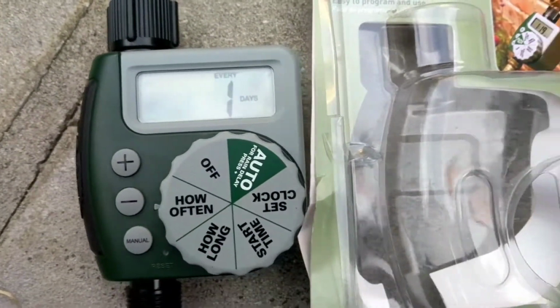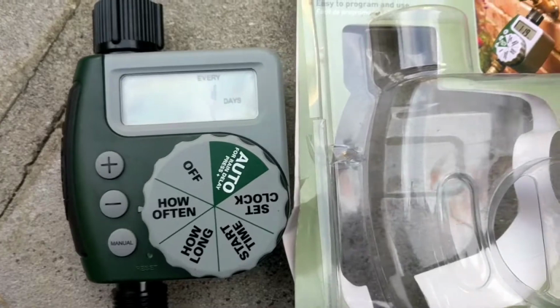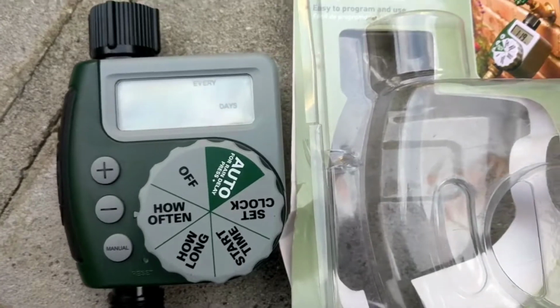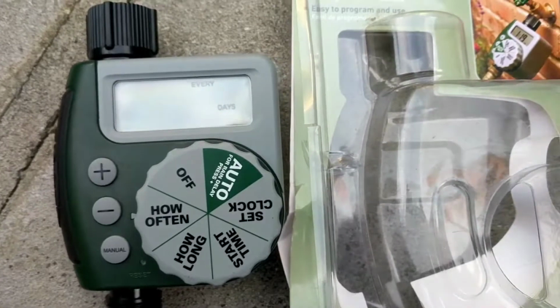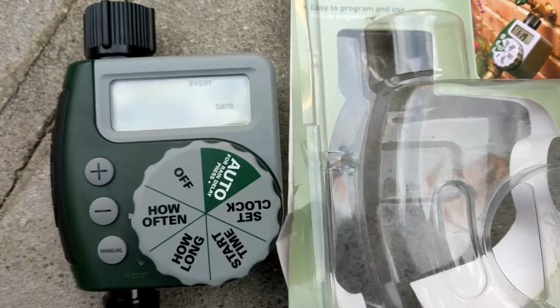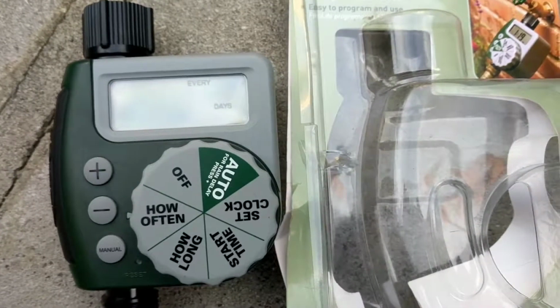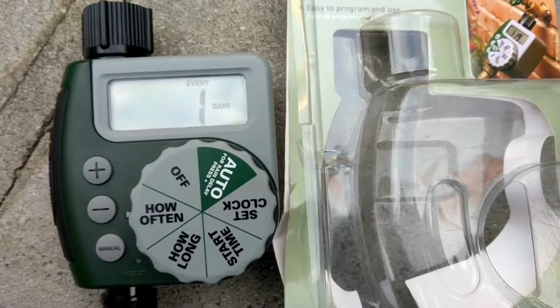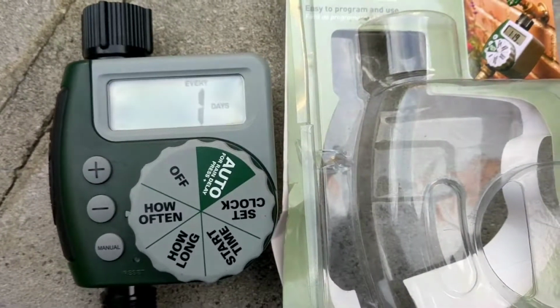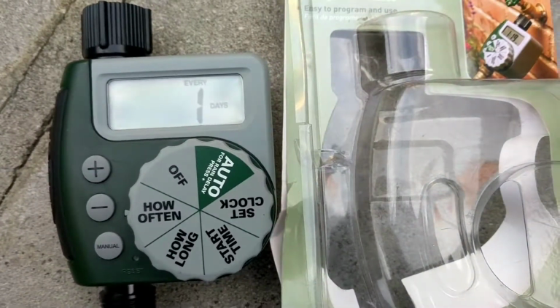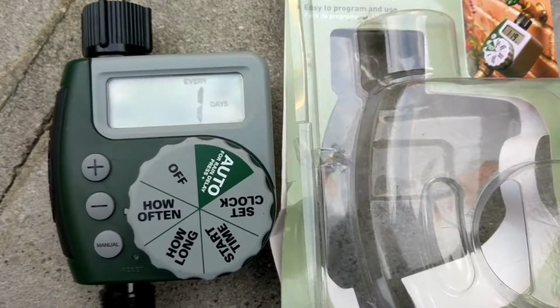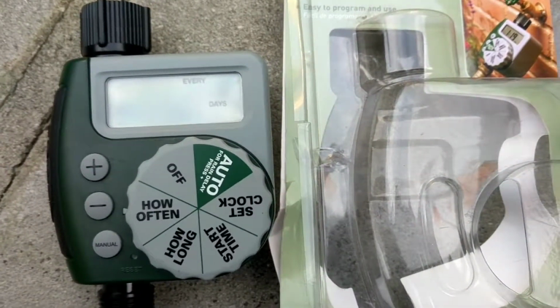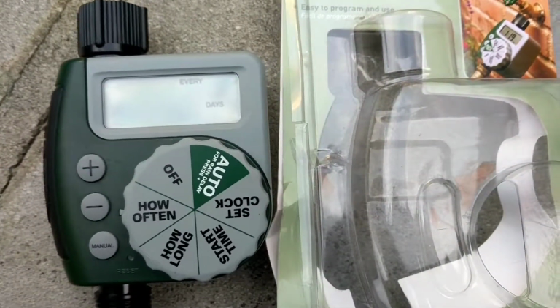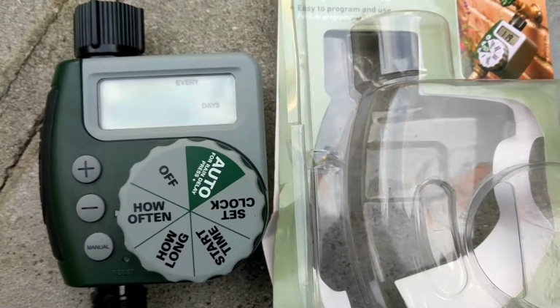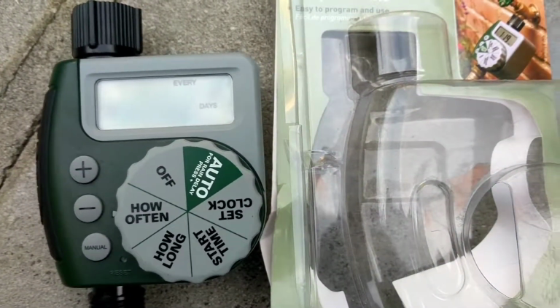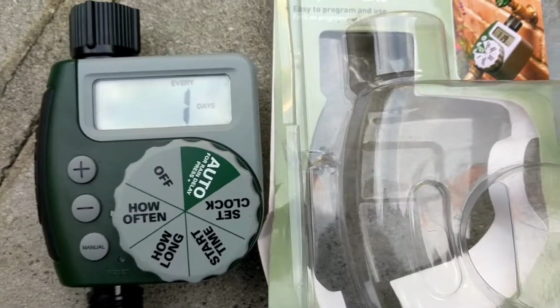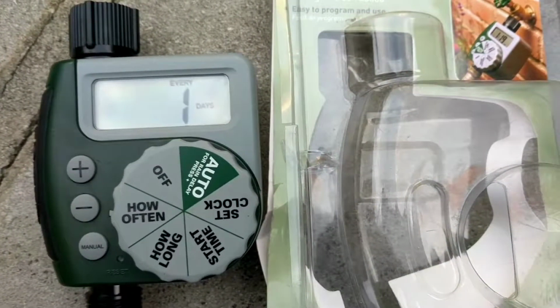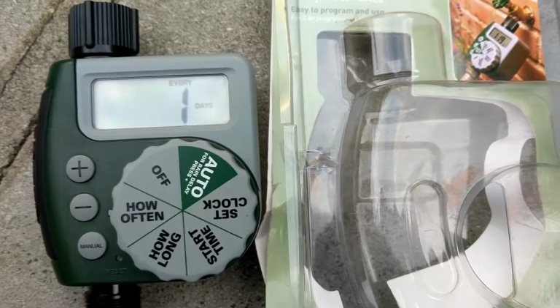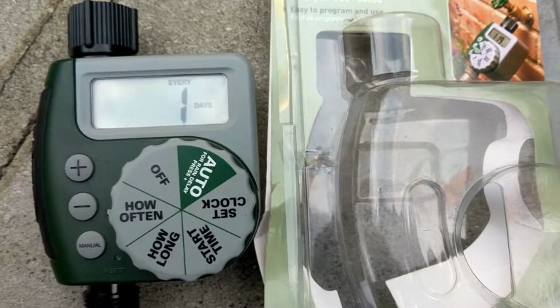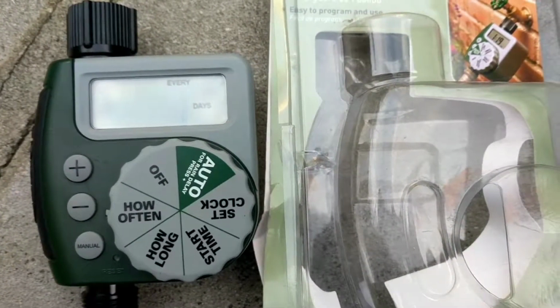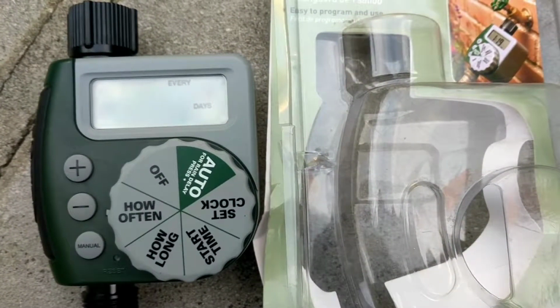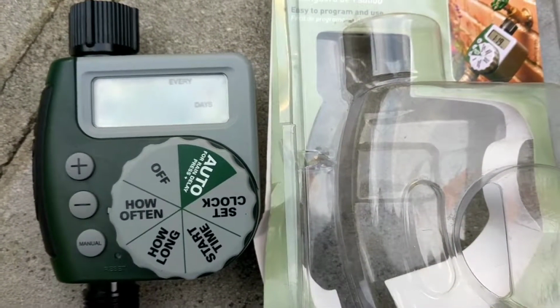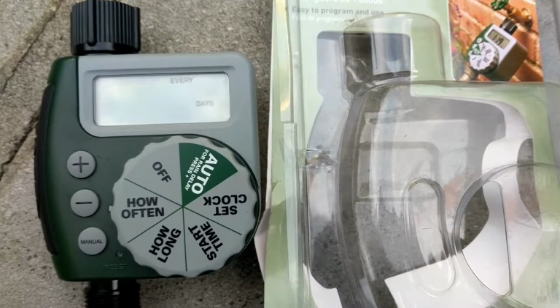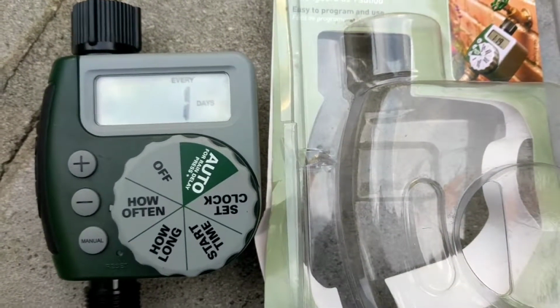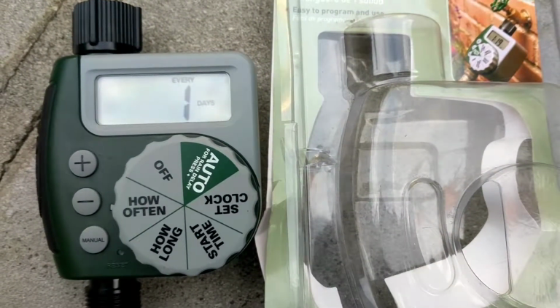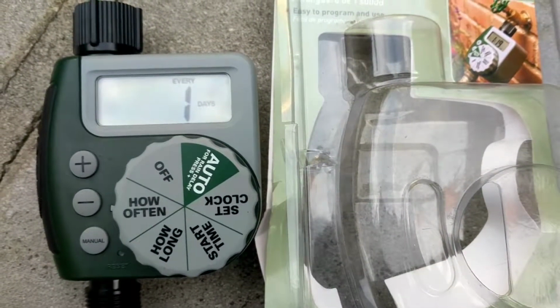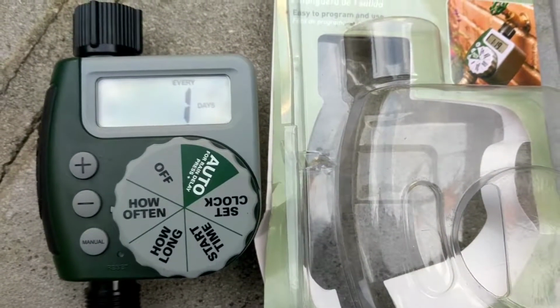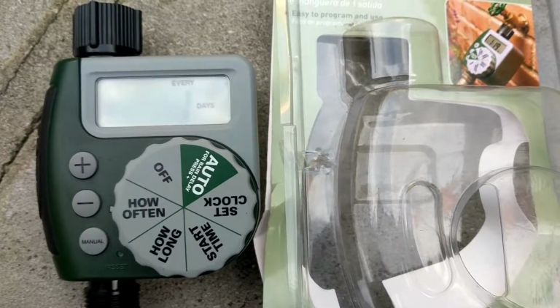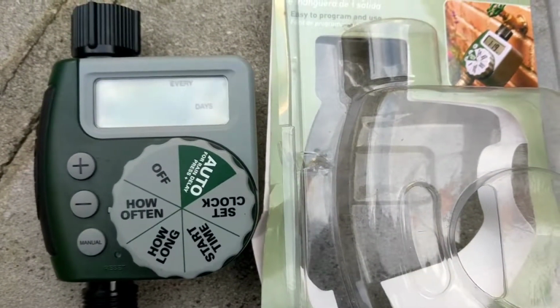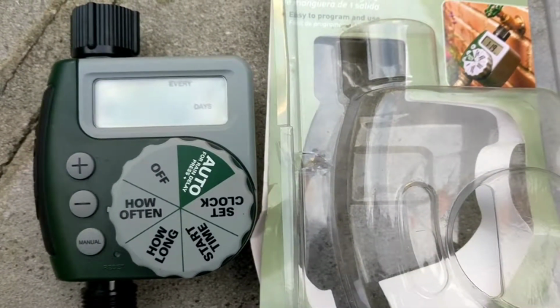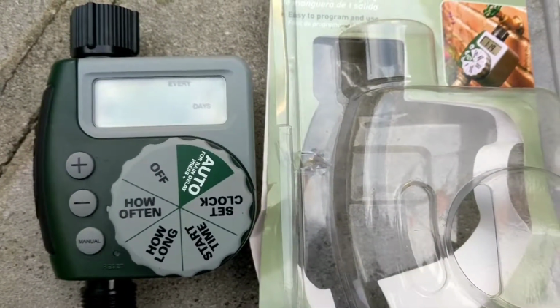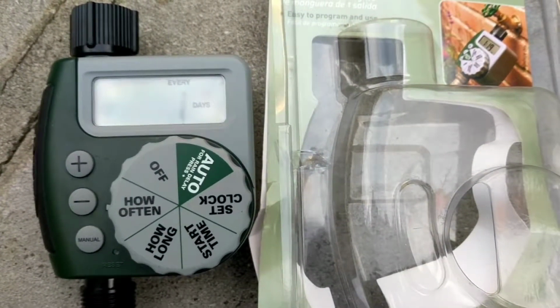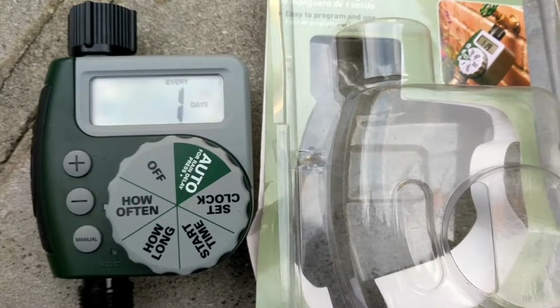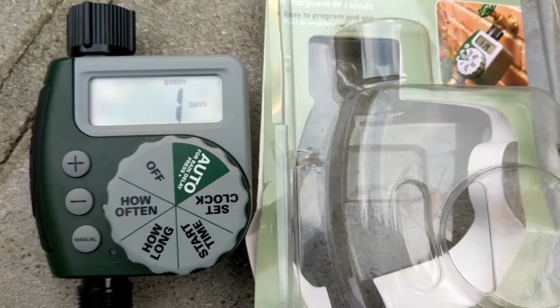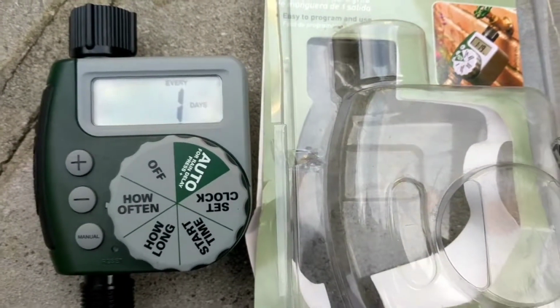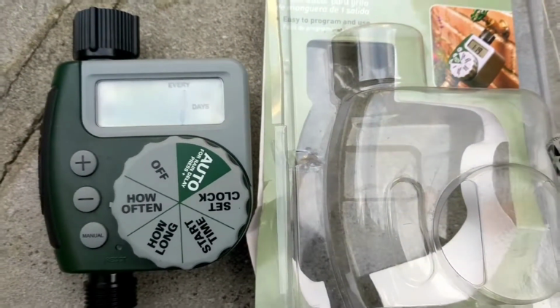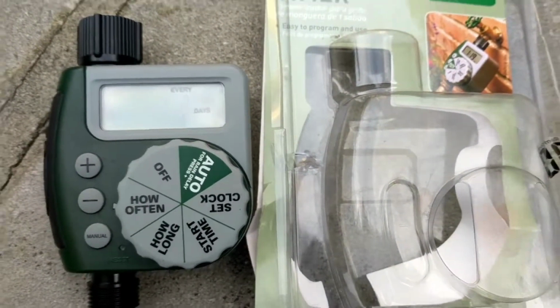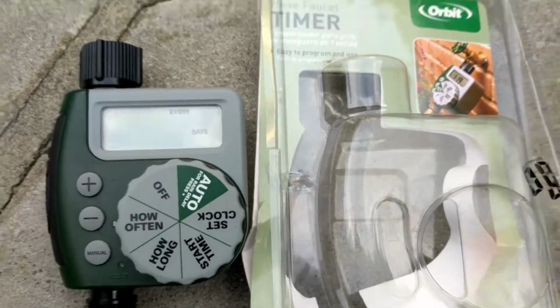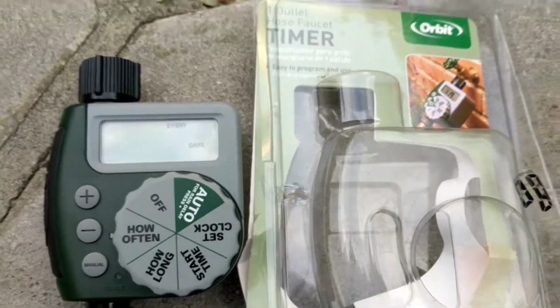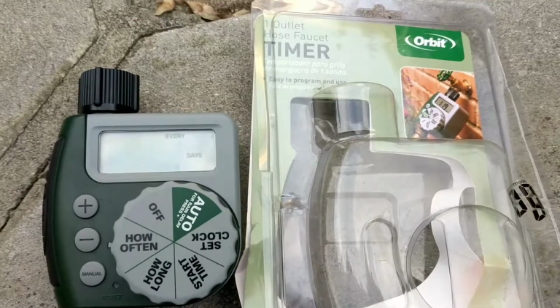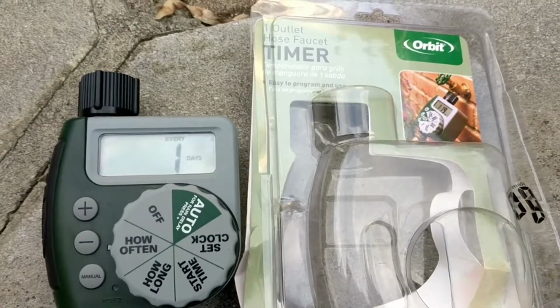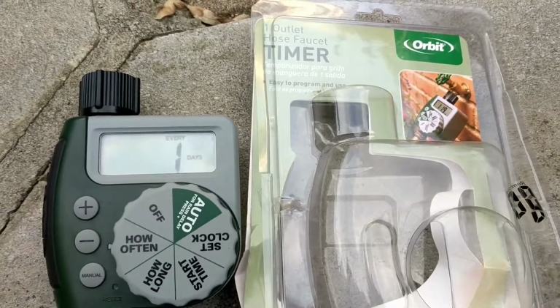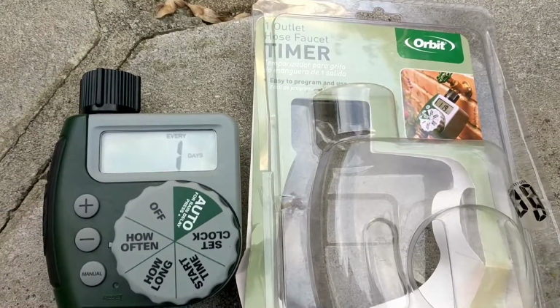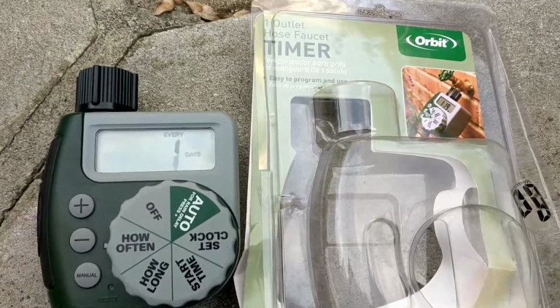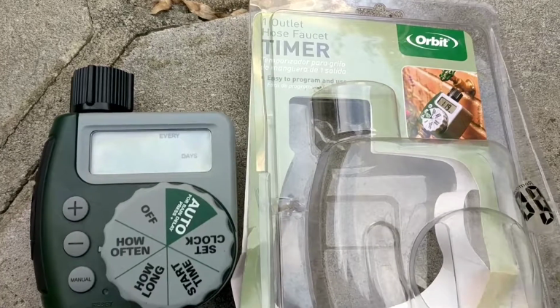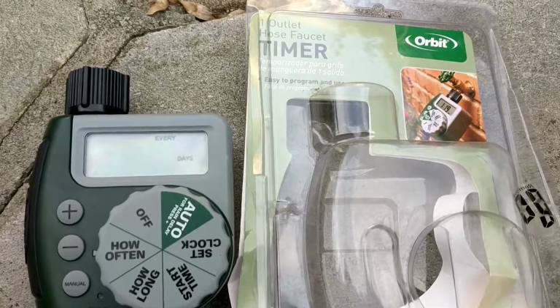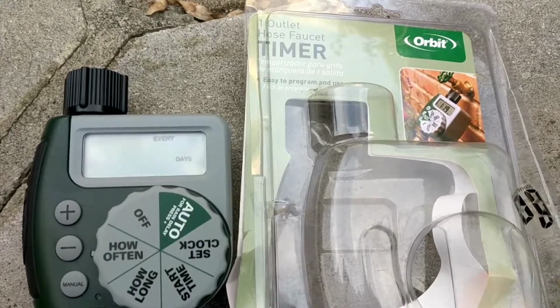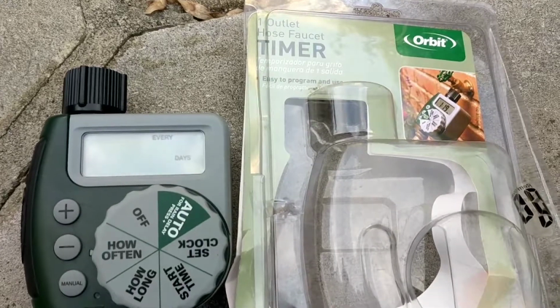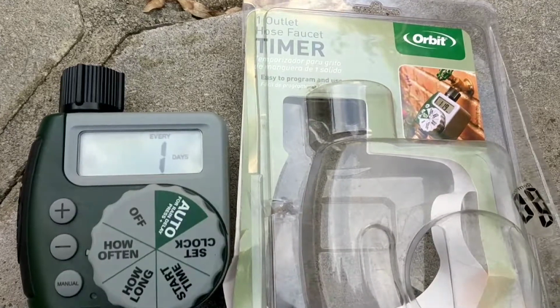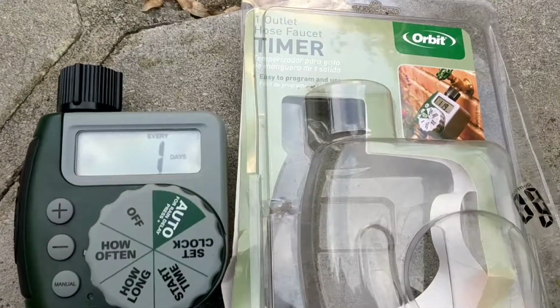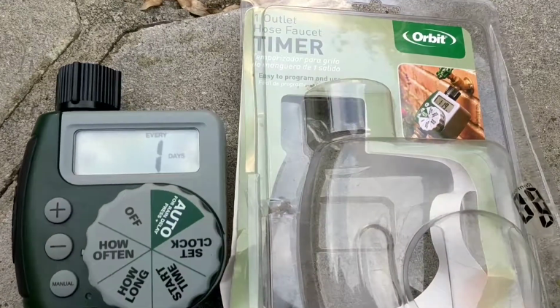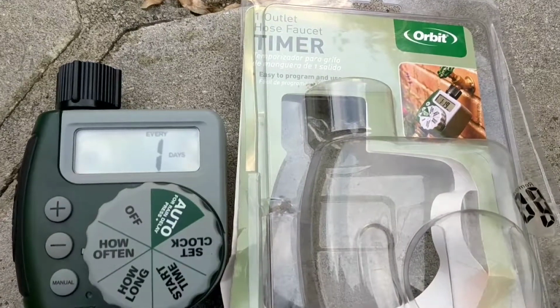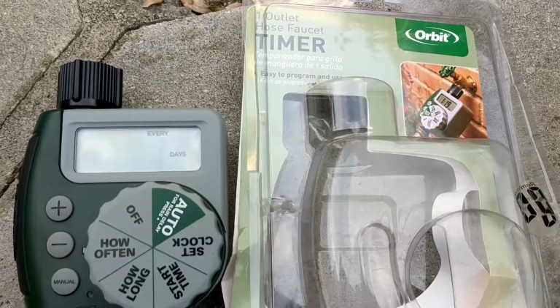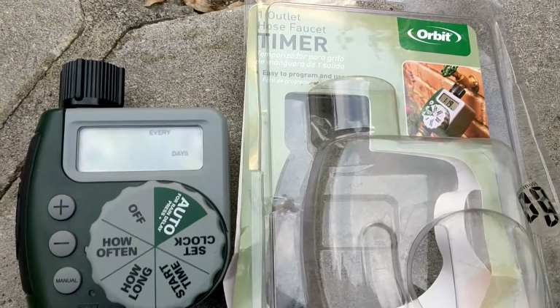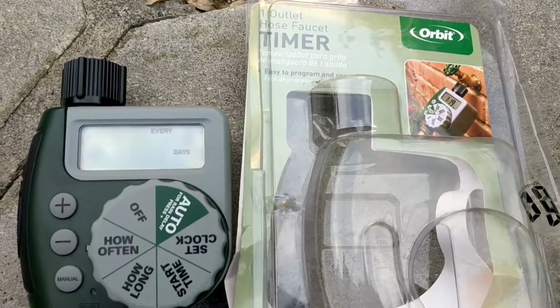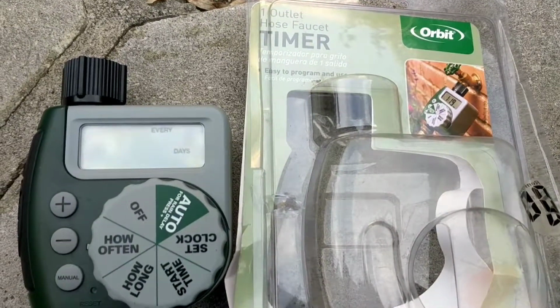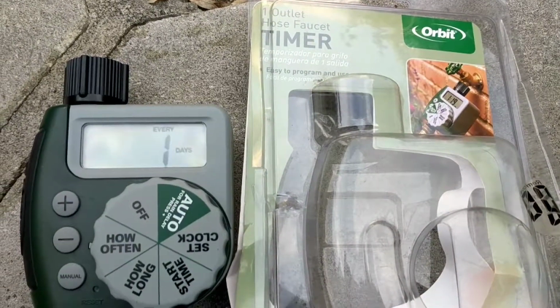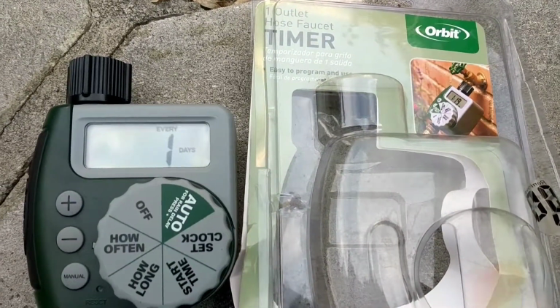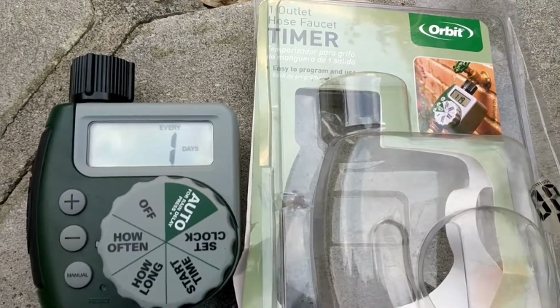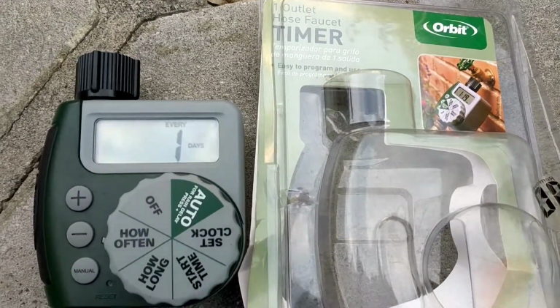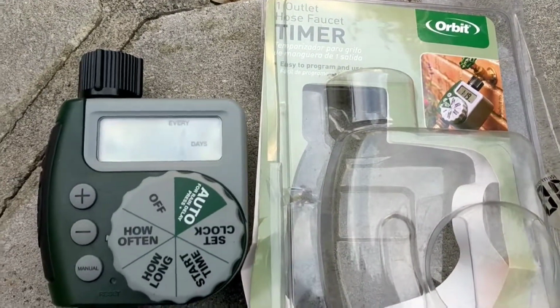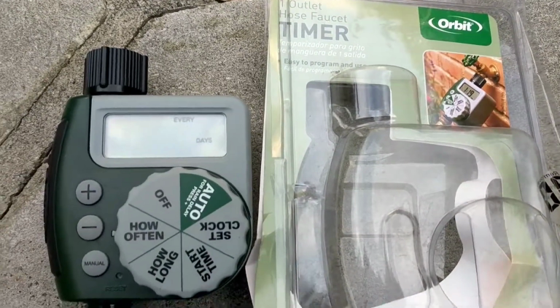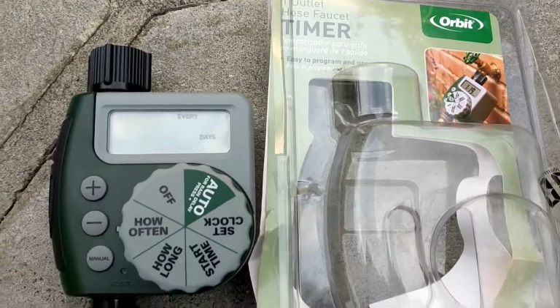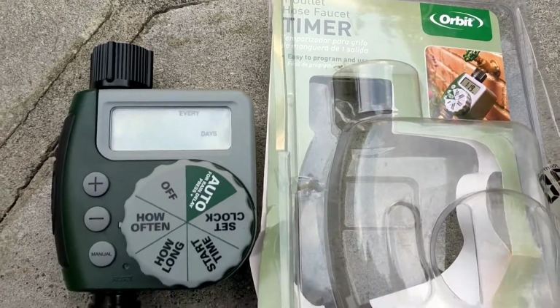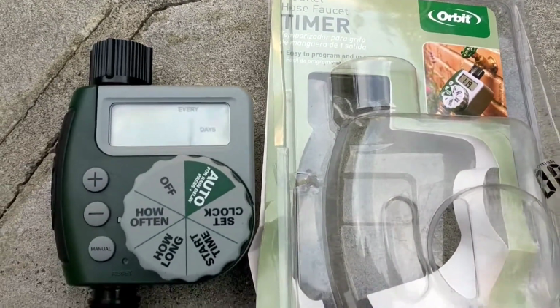That's your tutorial on how often and the days of the week to water with the Orbit 1 outlet hose faucet timer.